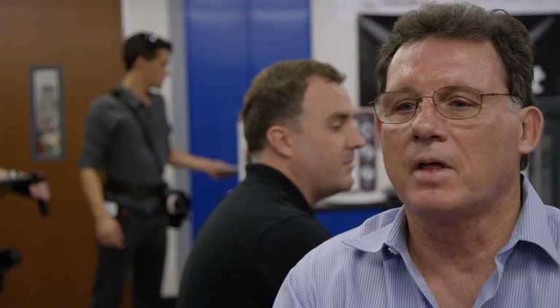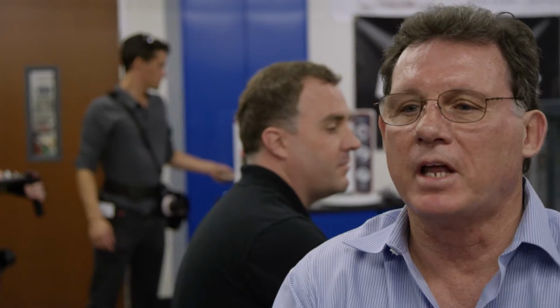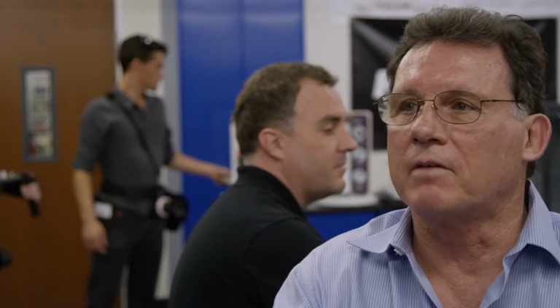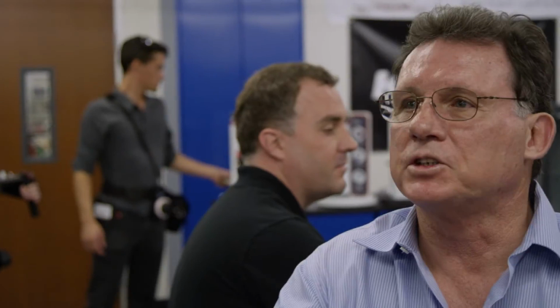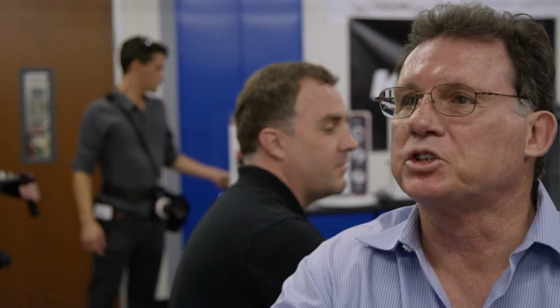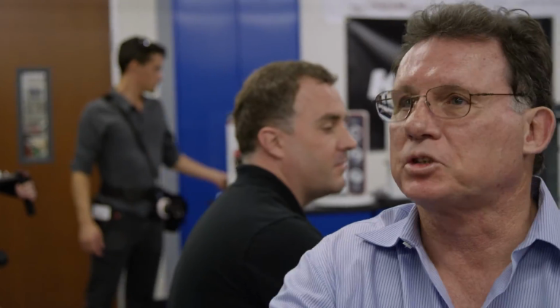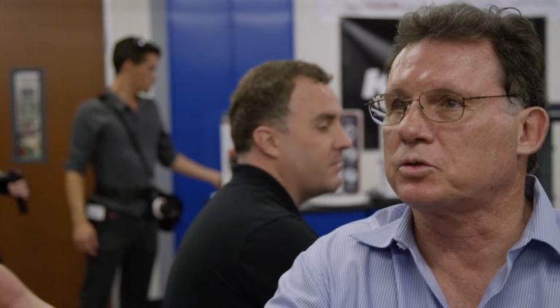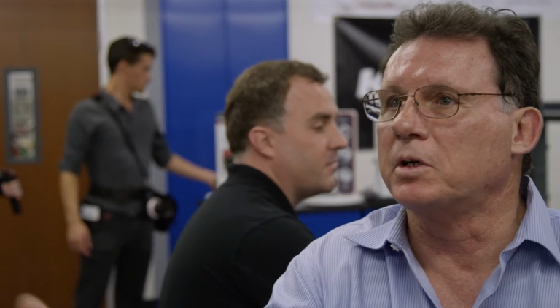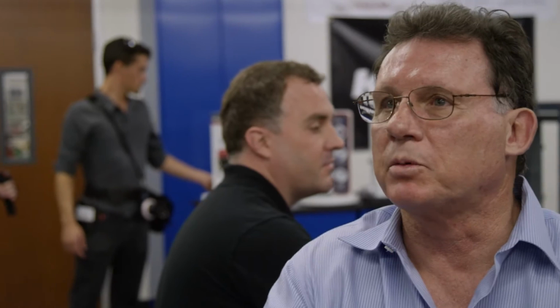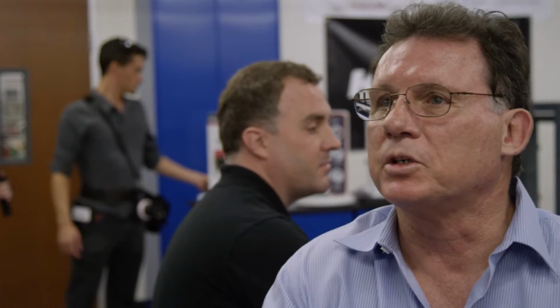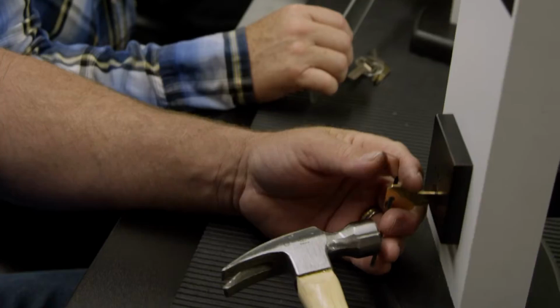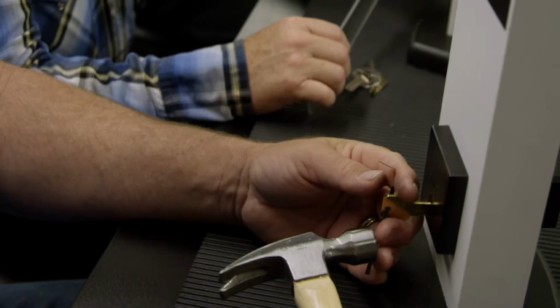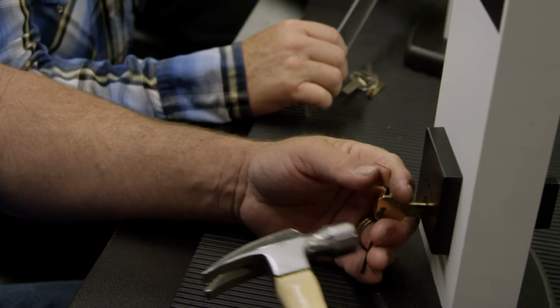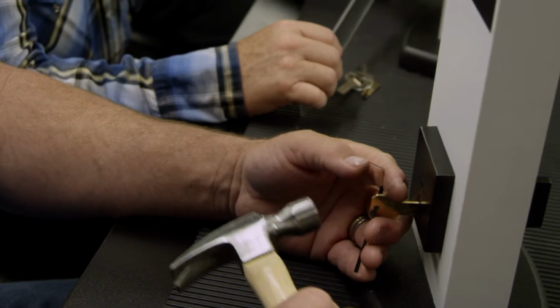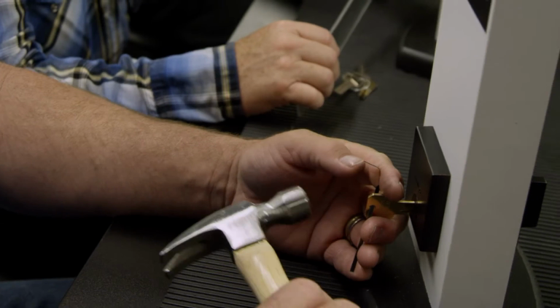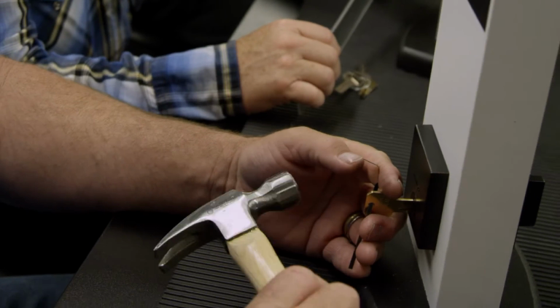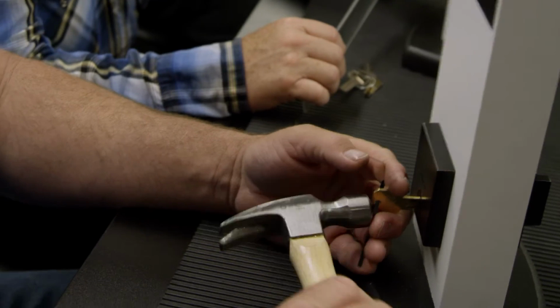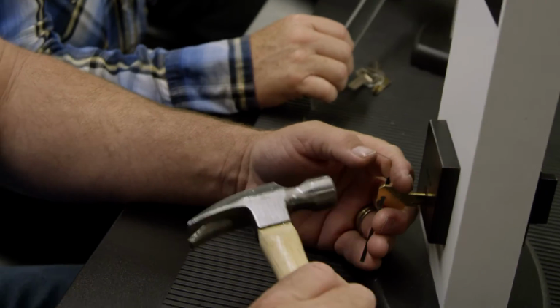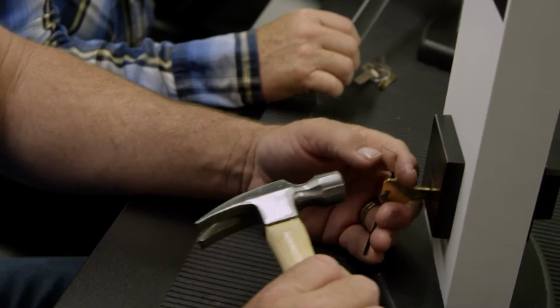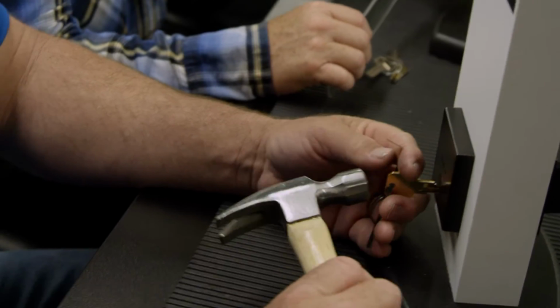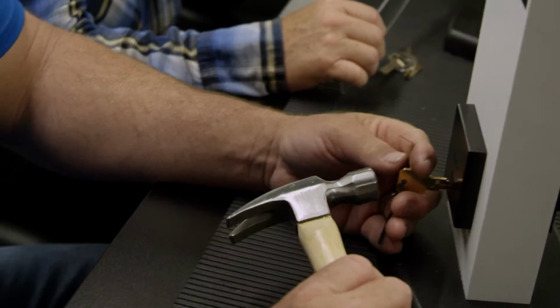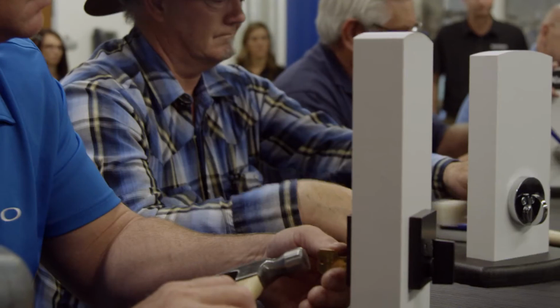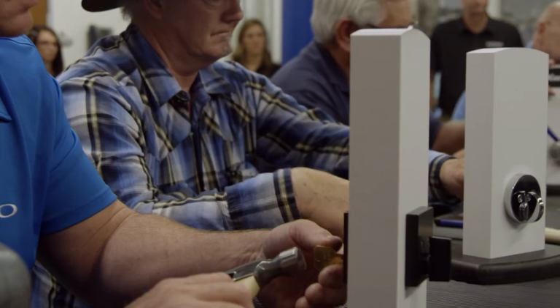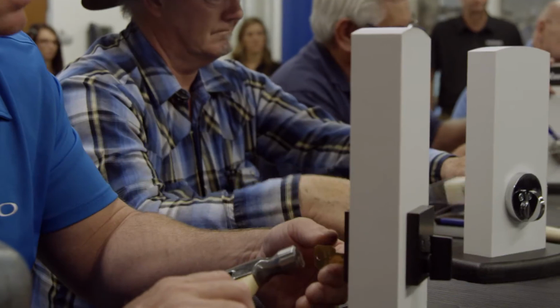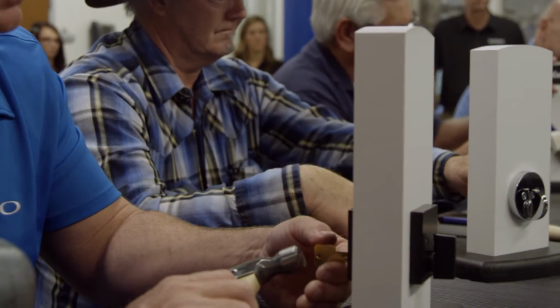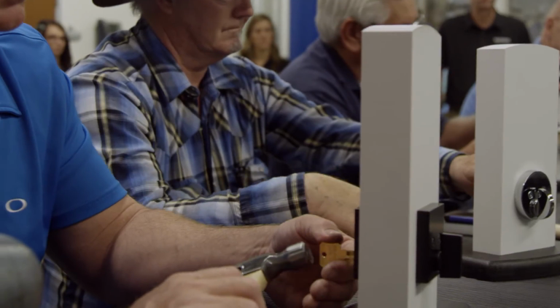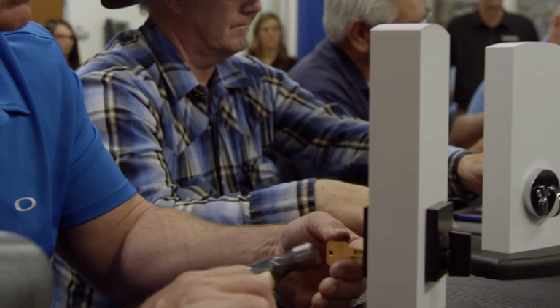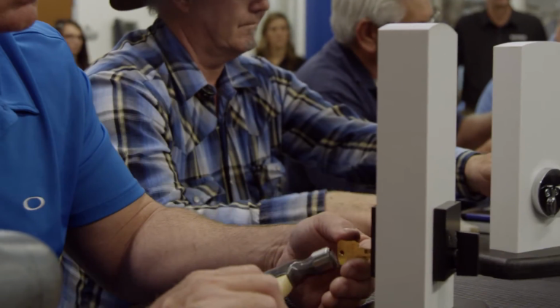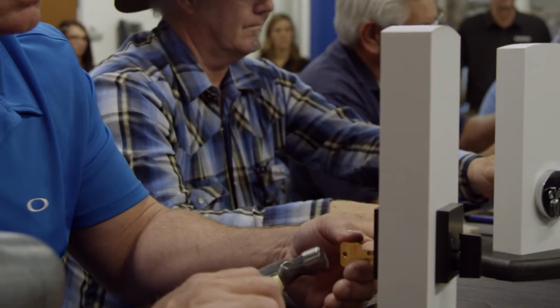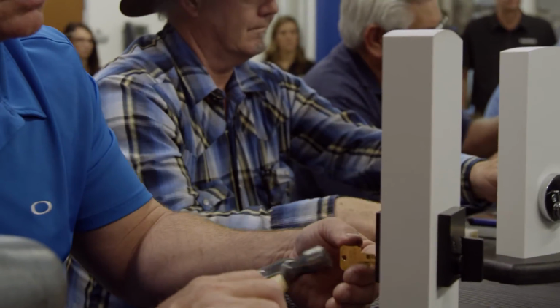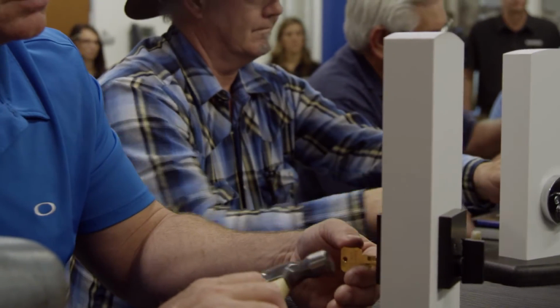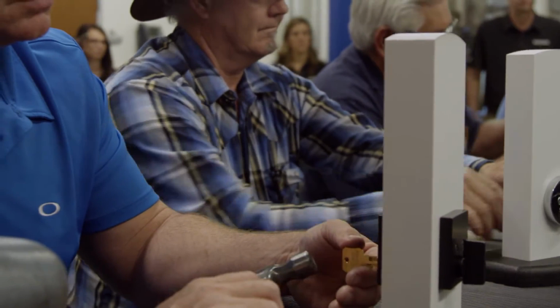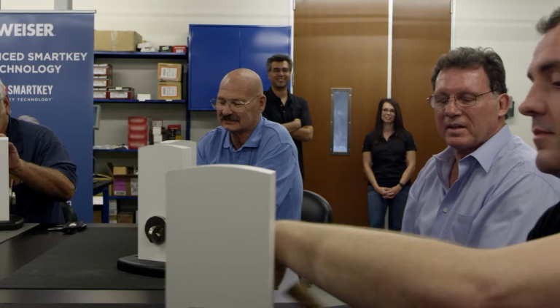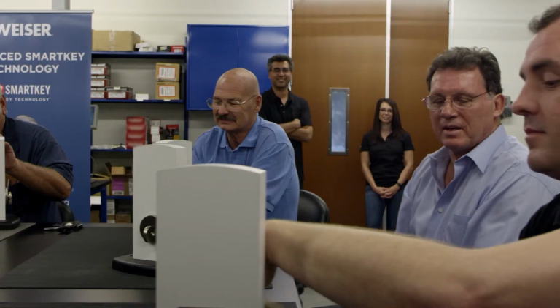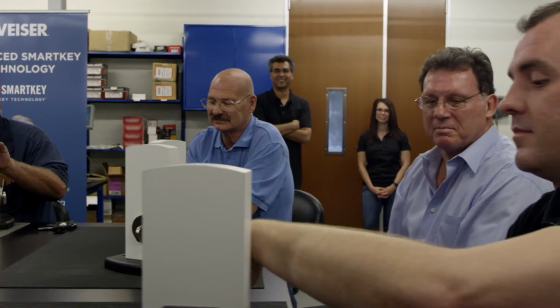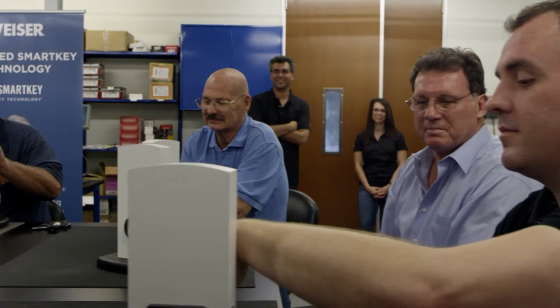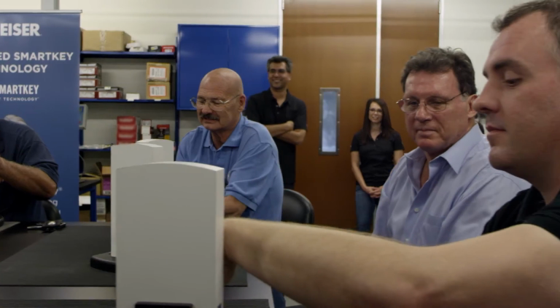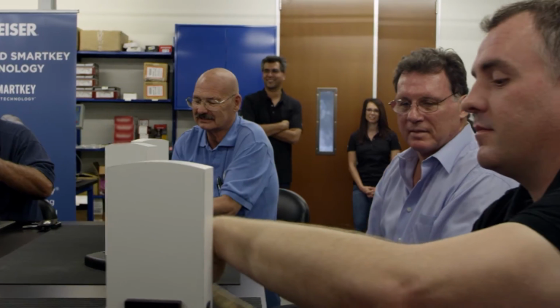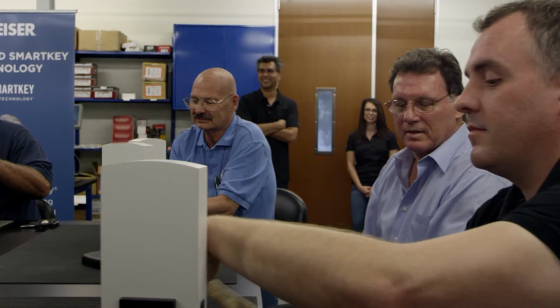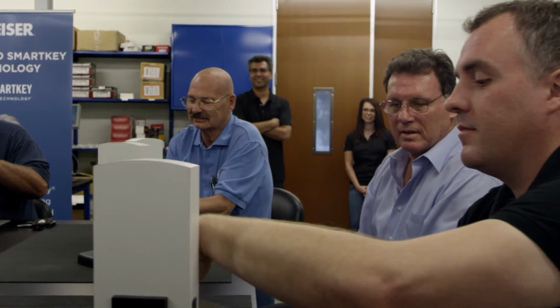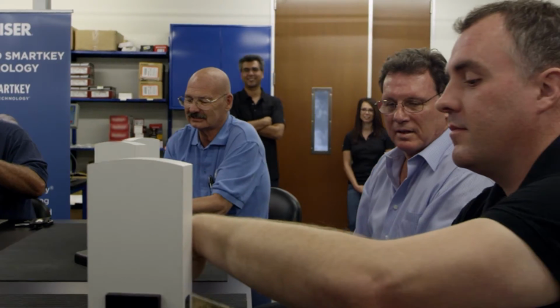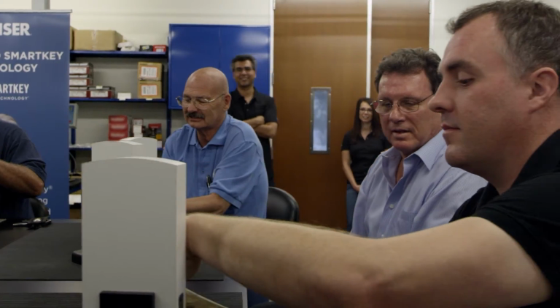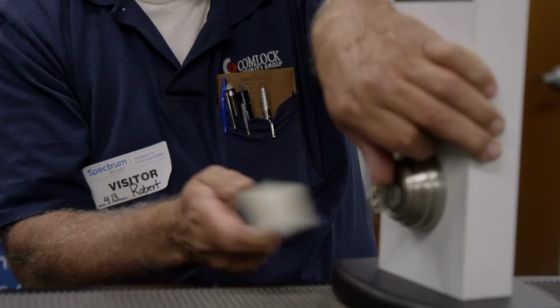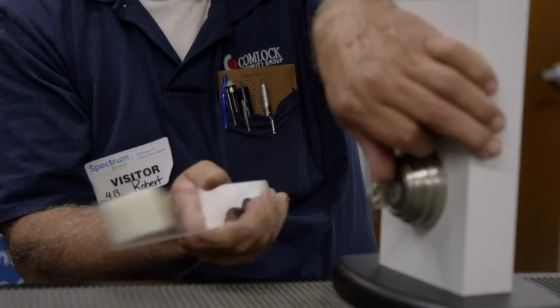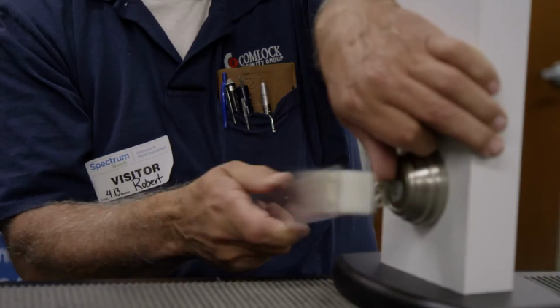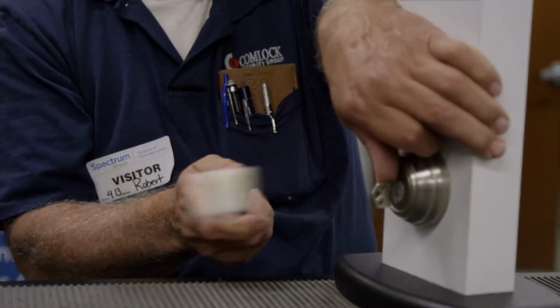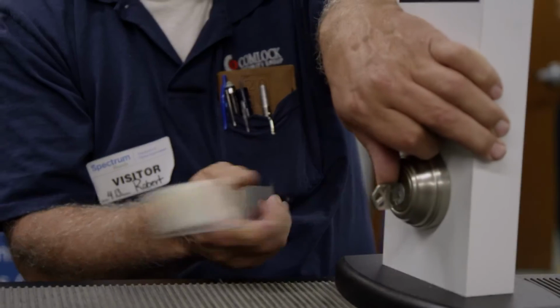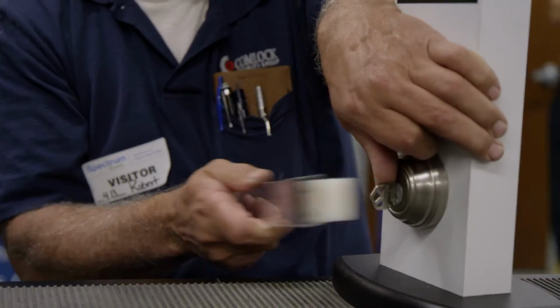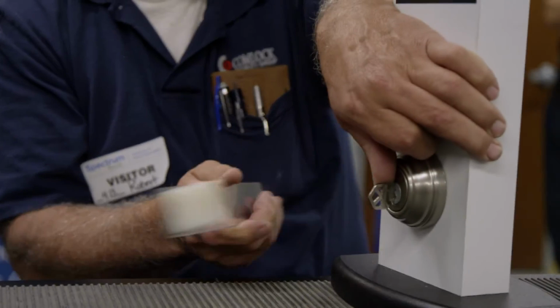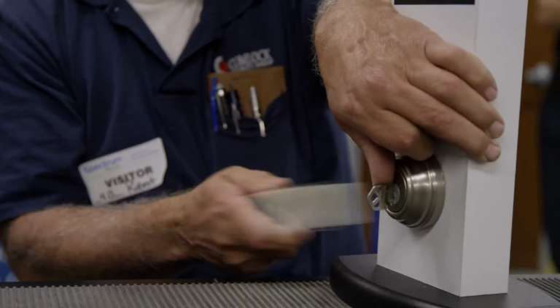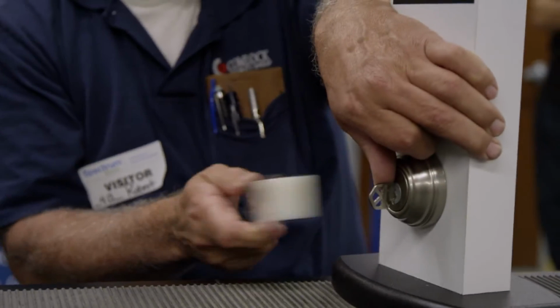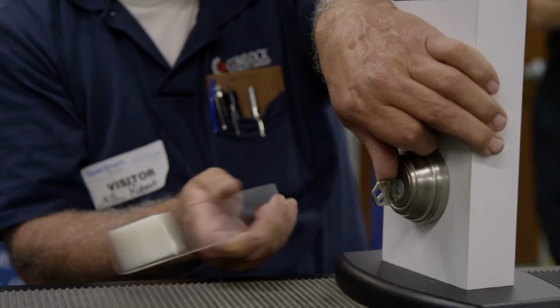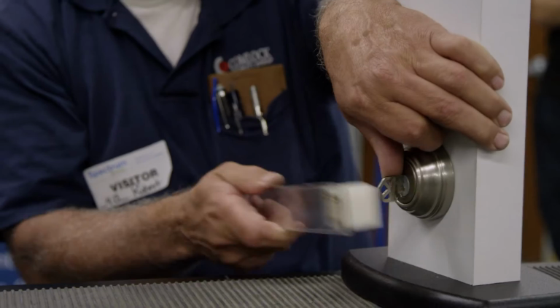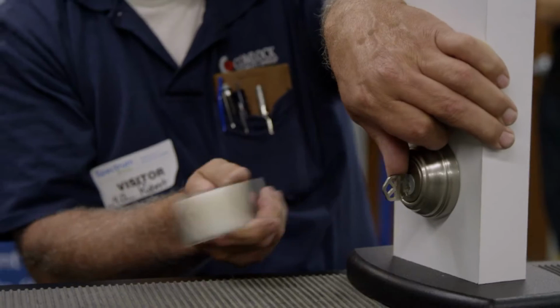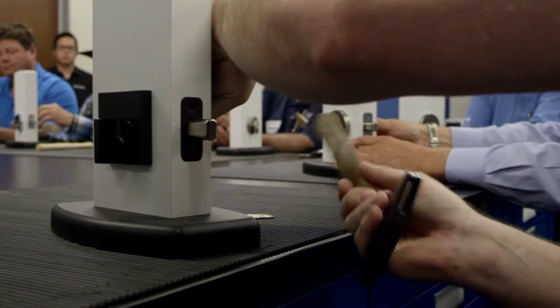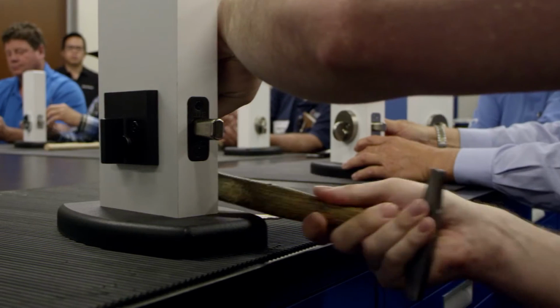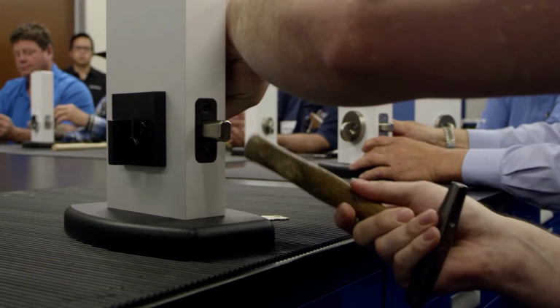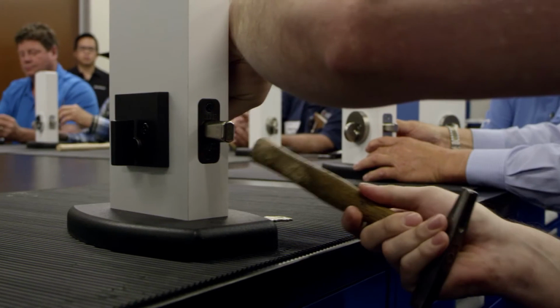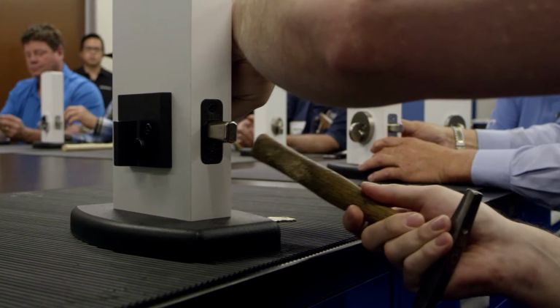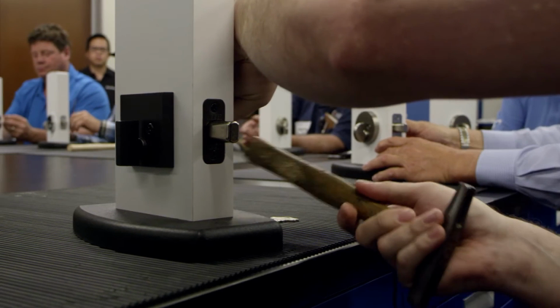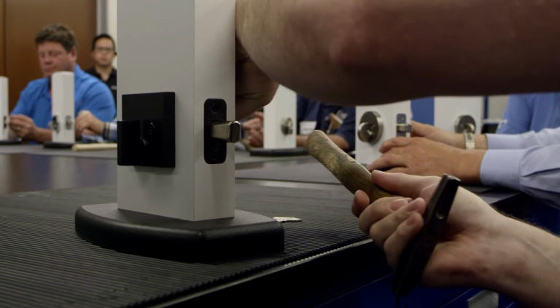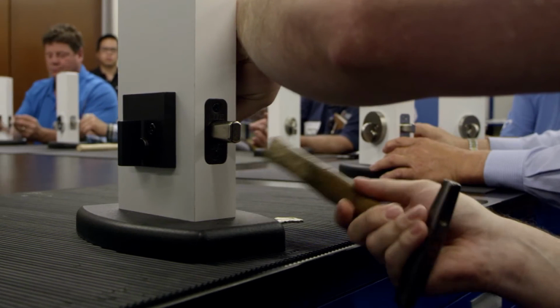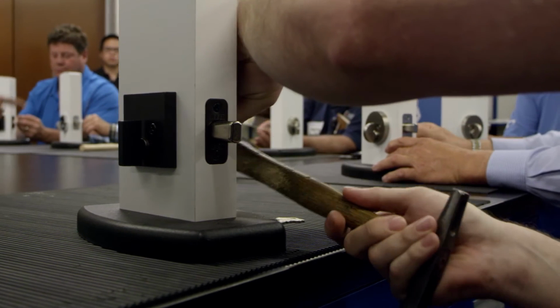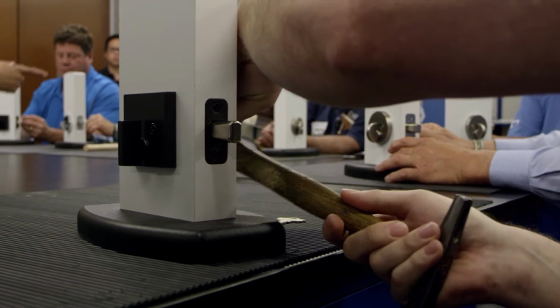An average street person that would try to bump your lock would use a little hammer or screwdriver, put it in the lock, bump the key, force the tumblers up — and it actually turns the lock.